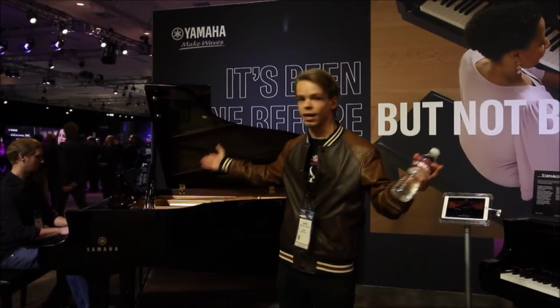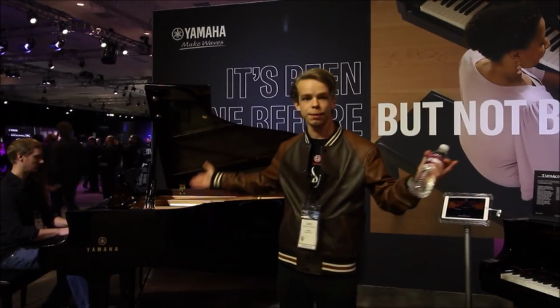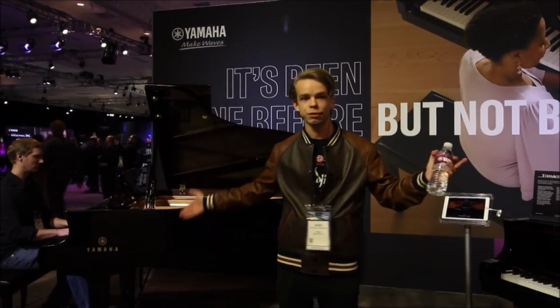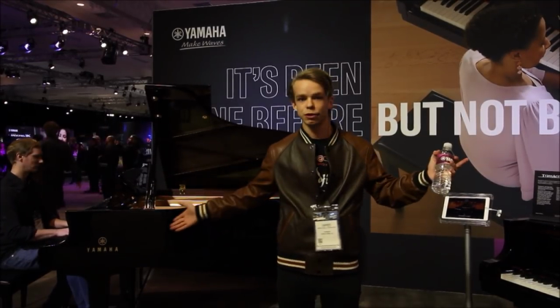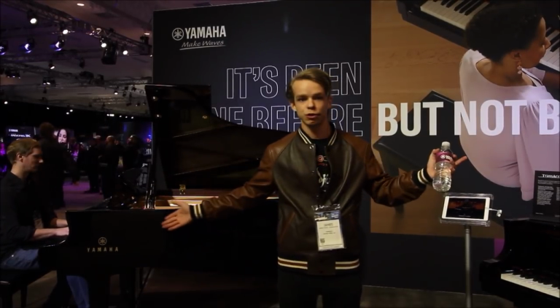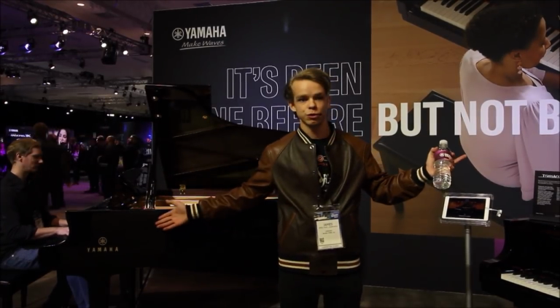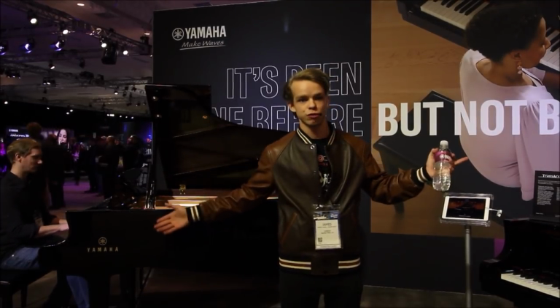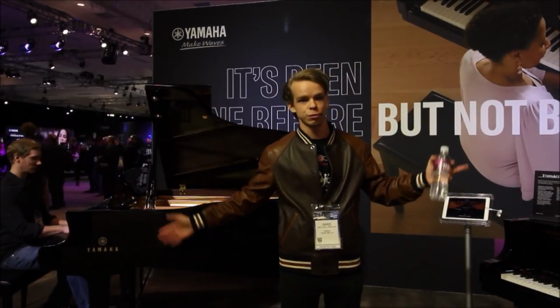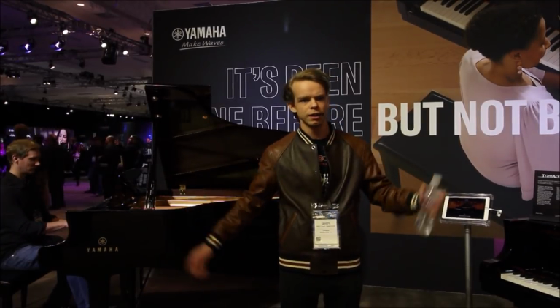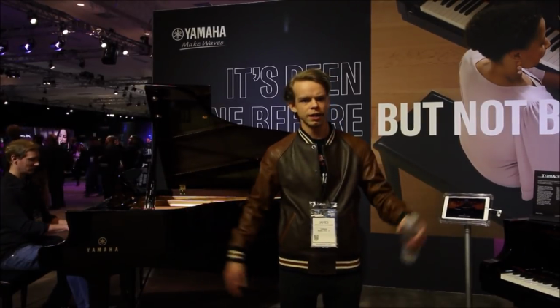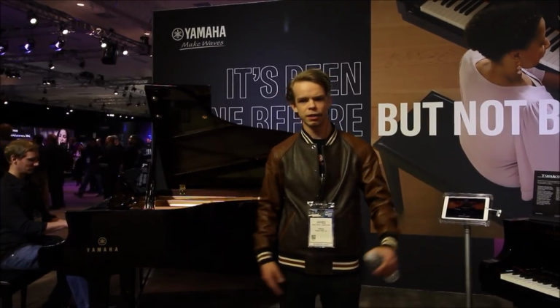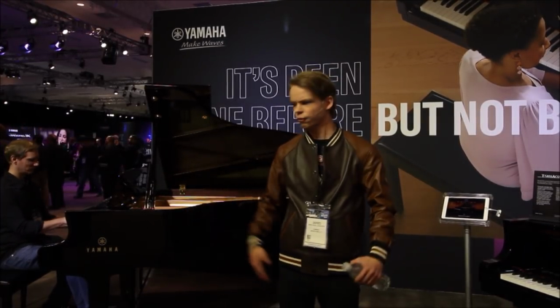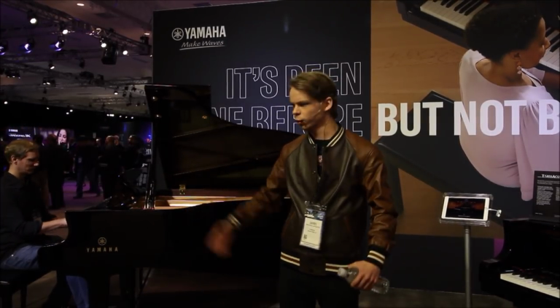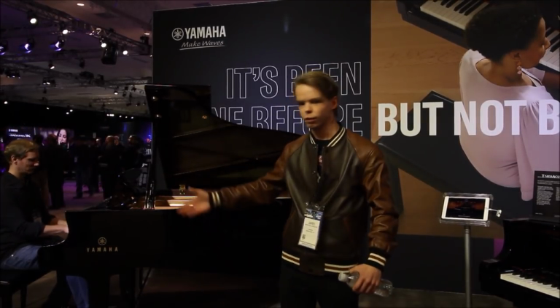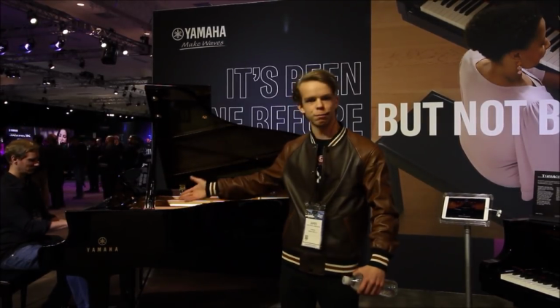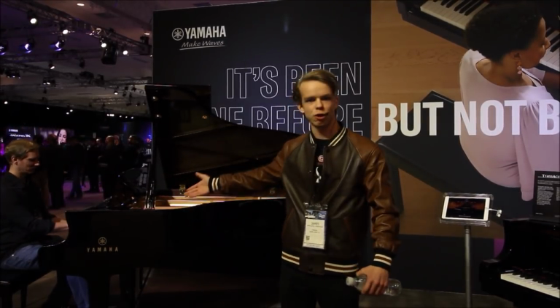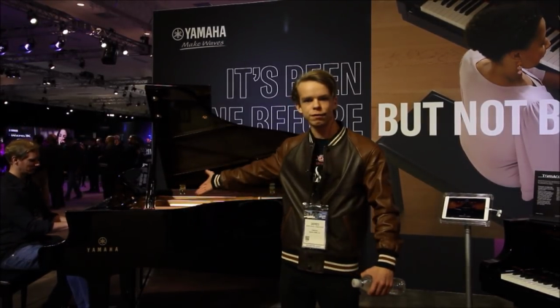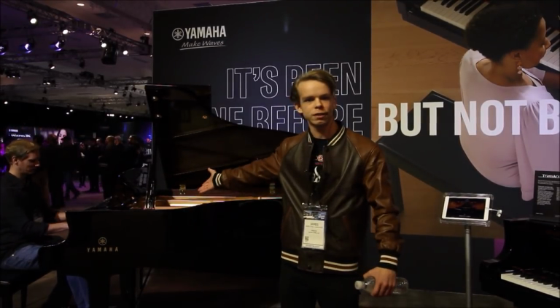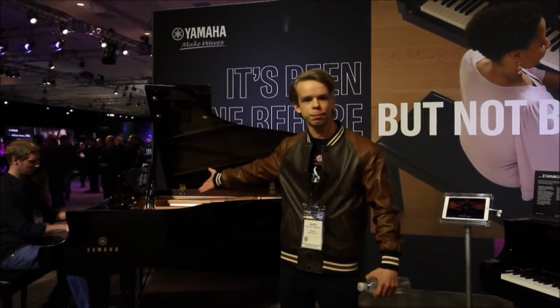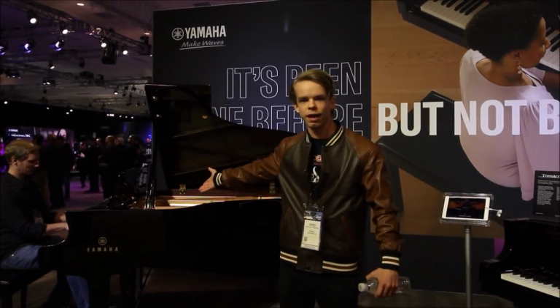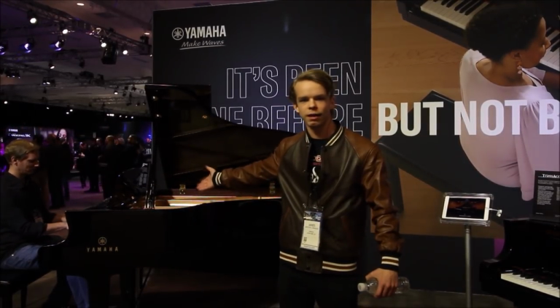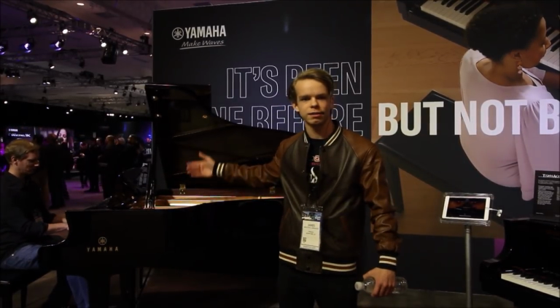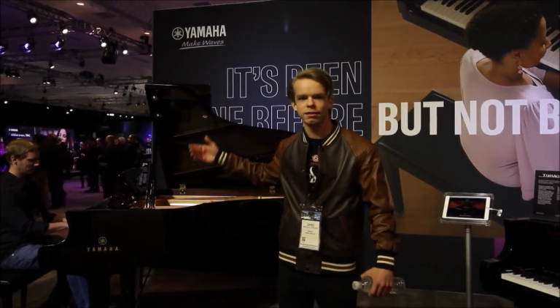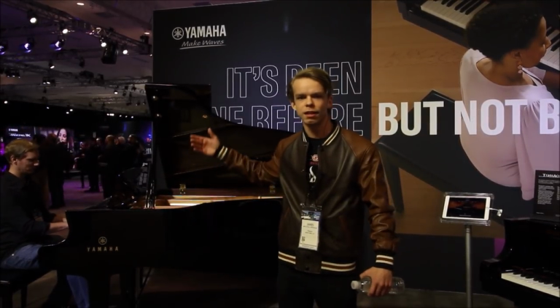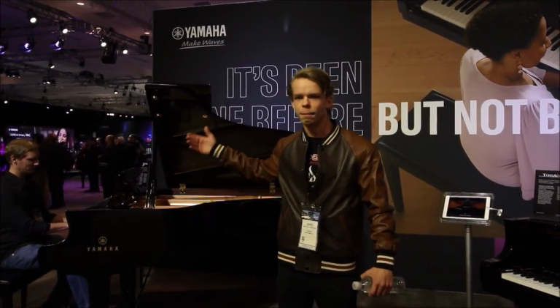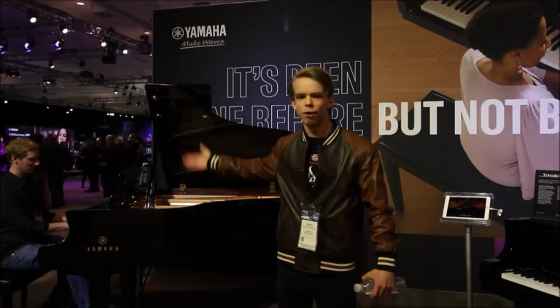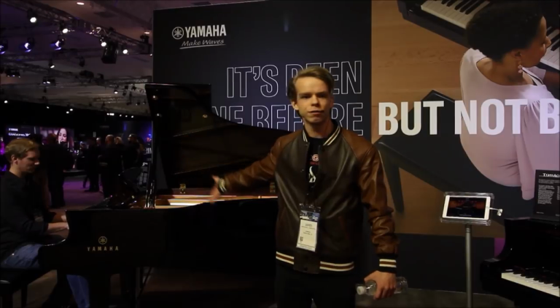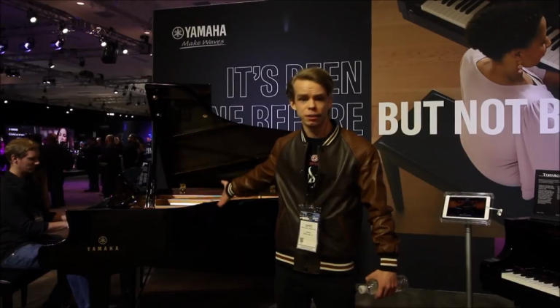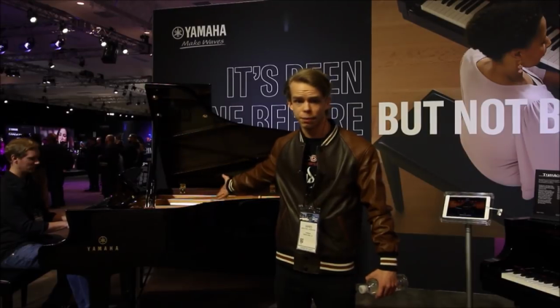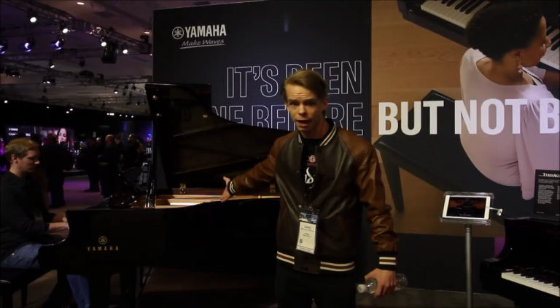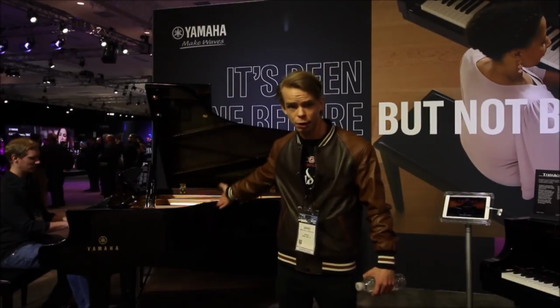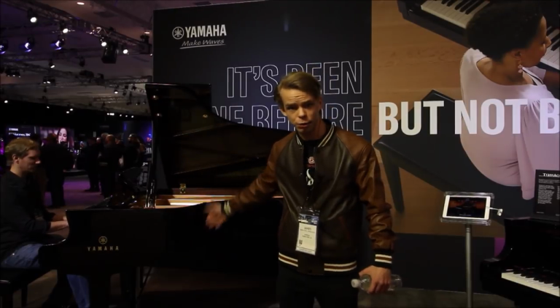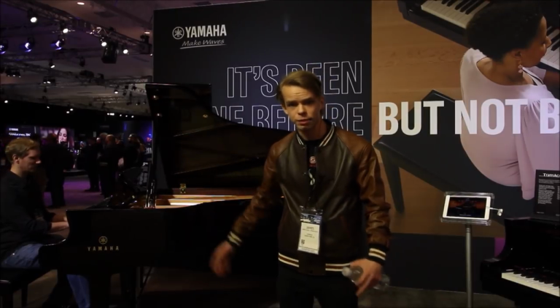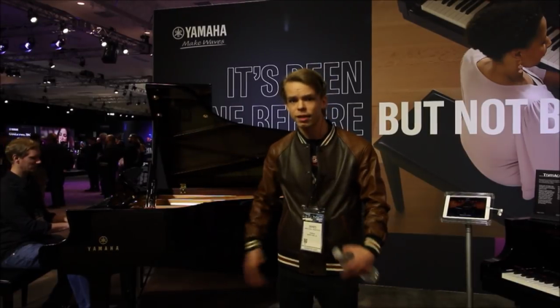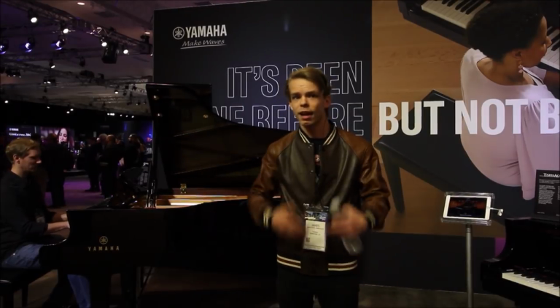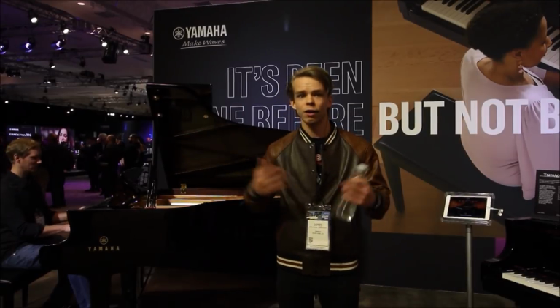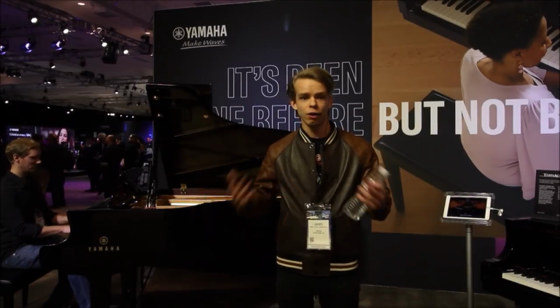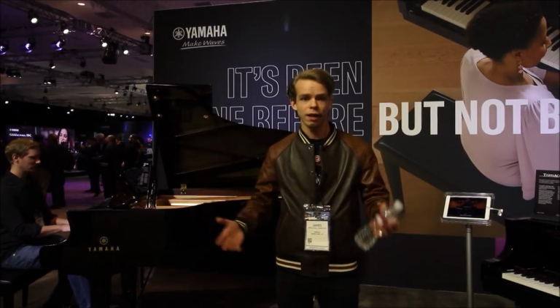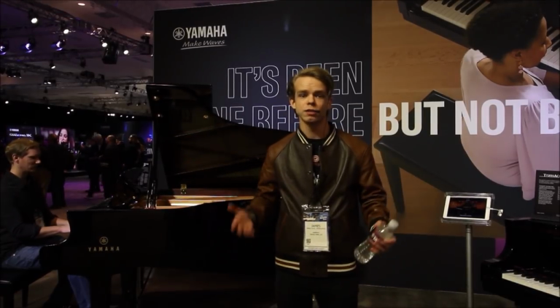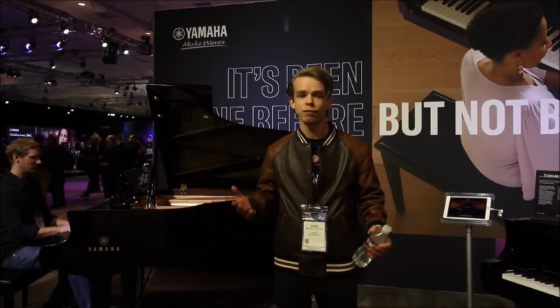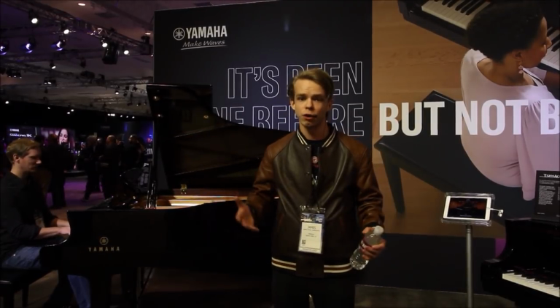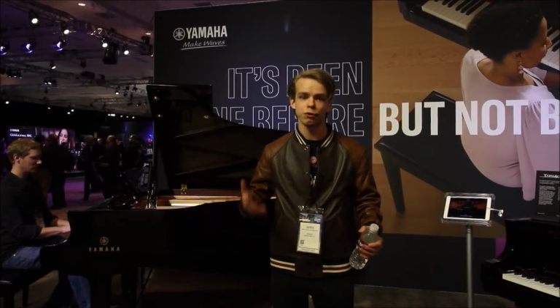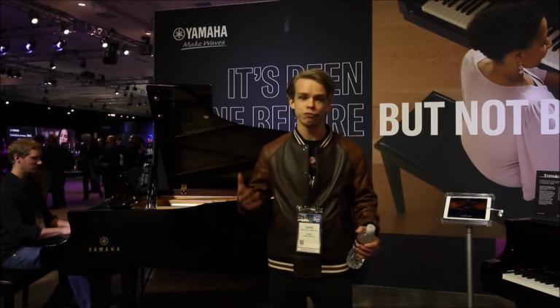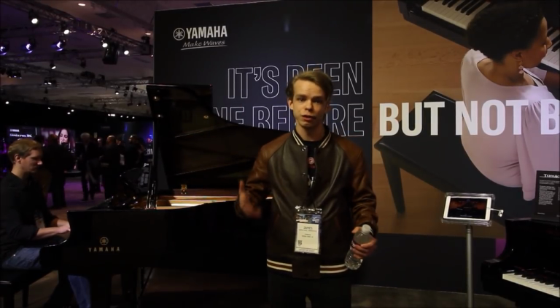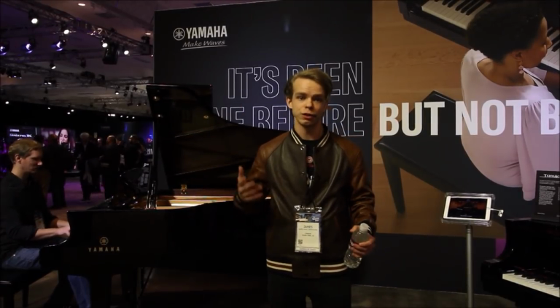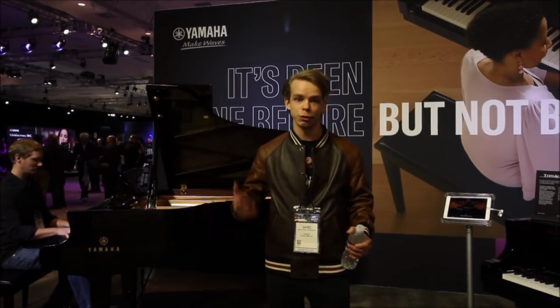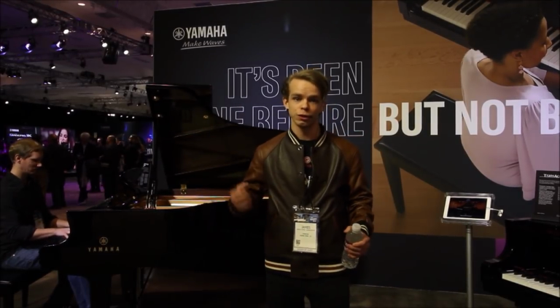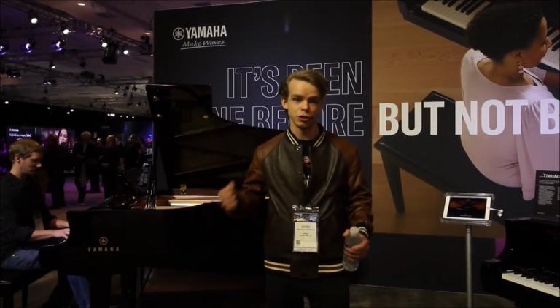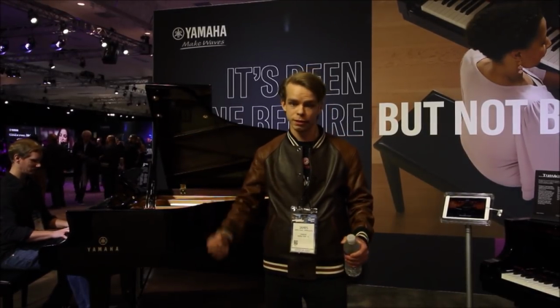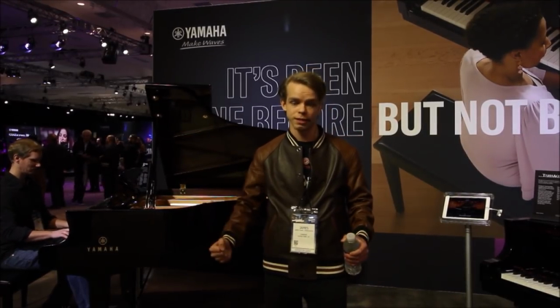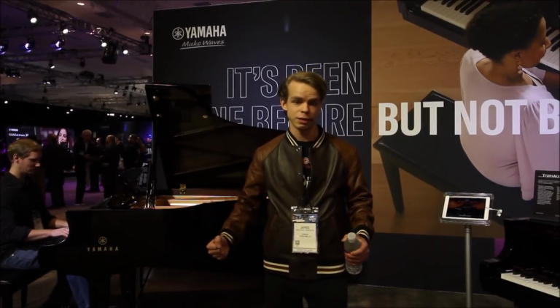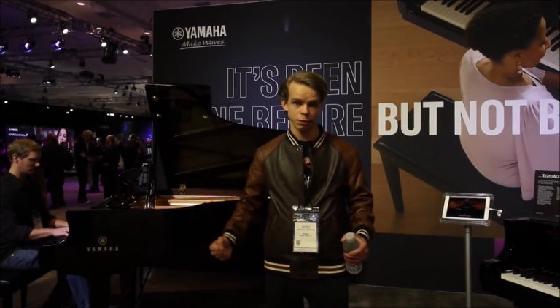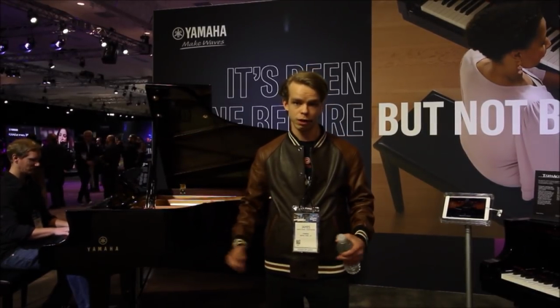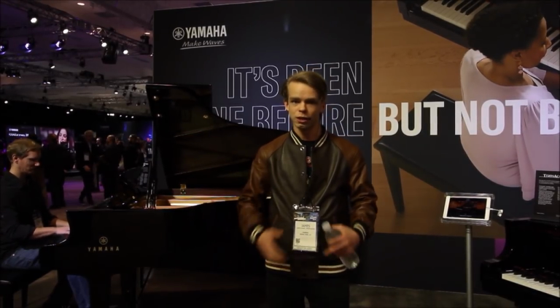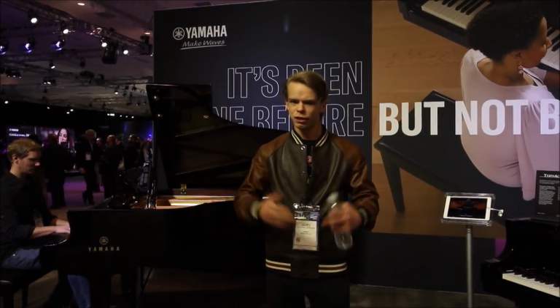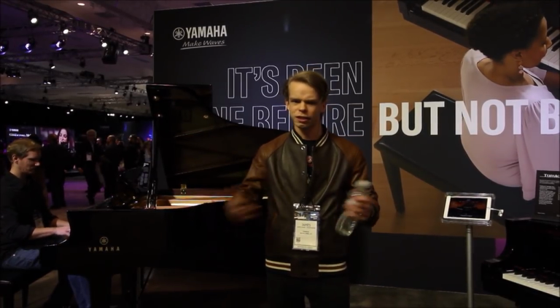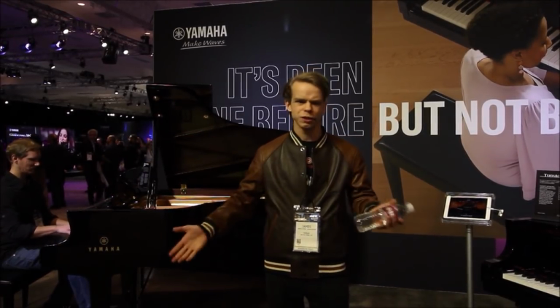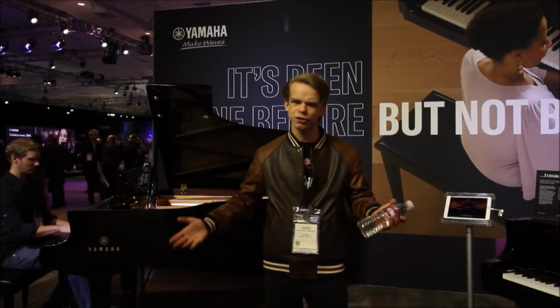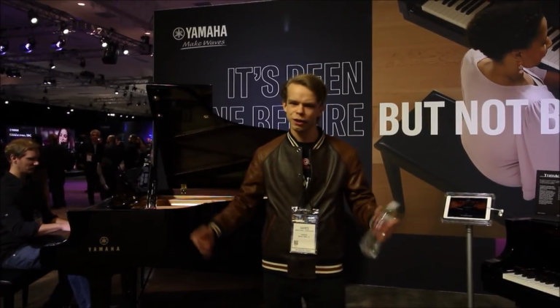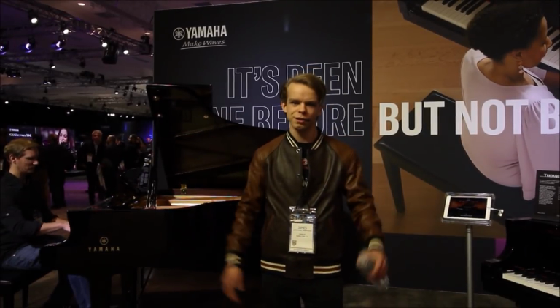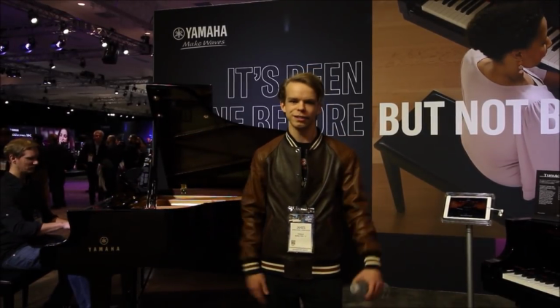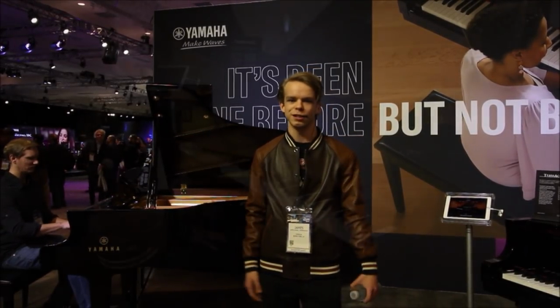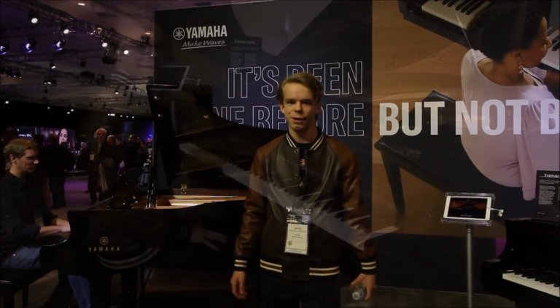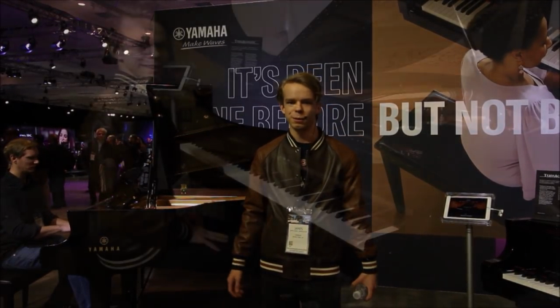So without any further ado, let's take a quick walk around and check out what we have here in this massive room. It's an absolutely huge room filled with marvelous pianists, marvelous pianos, and all kinds of other really cool instruments as well.